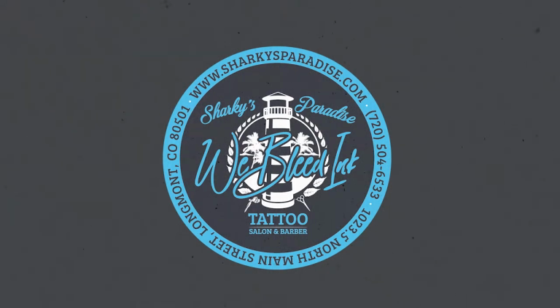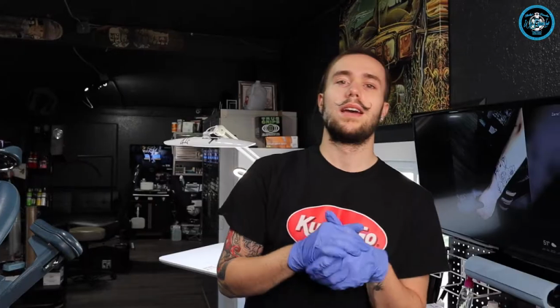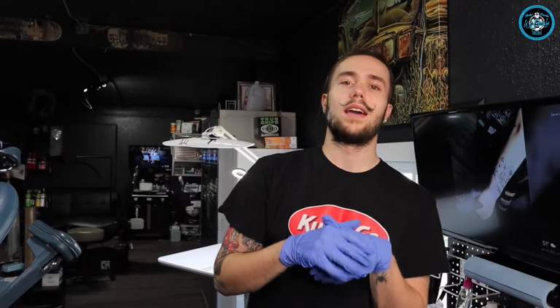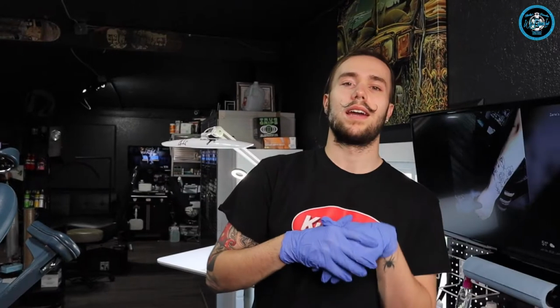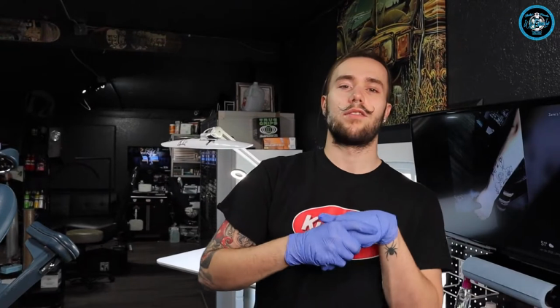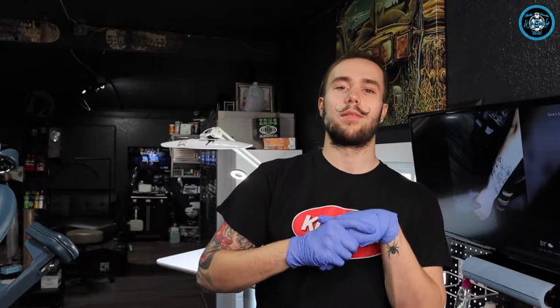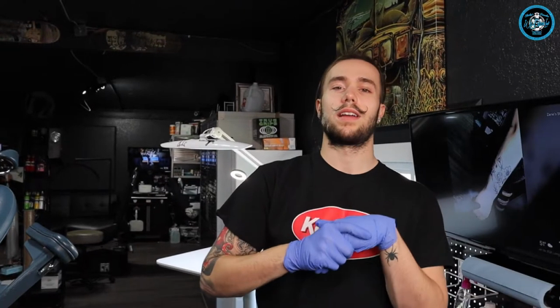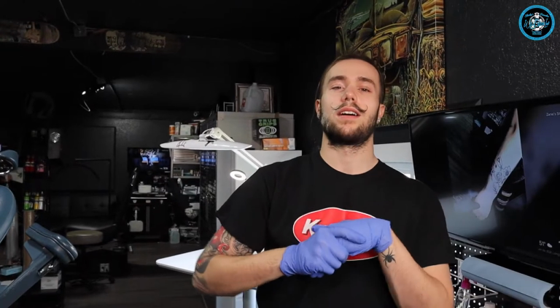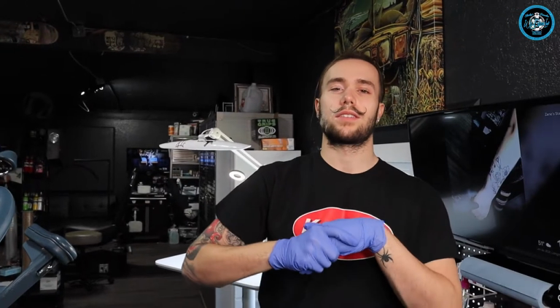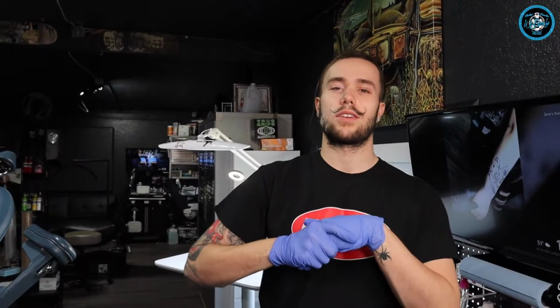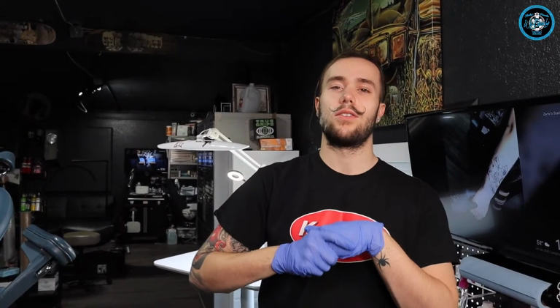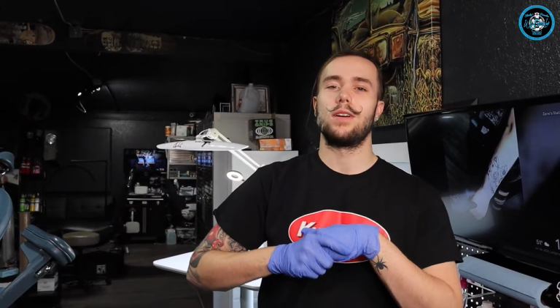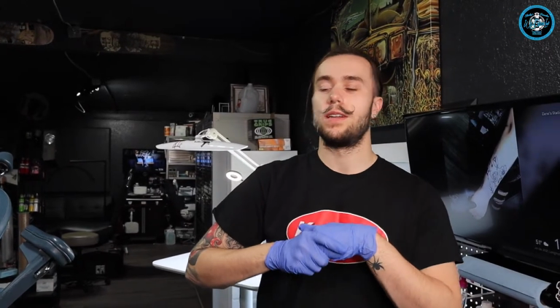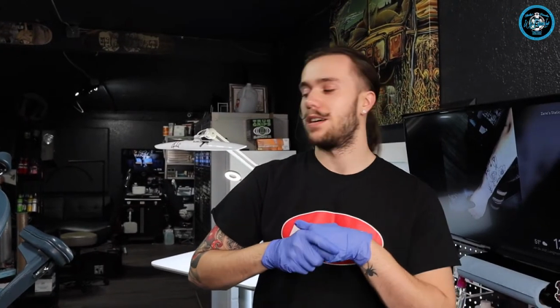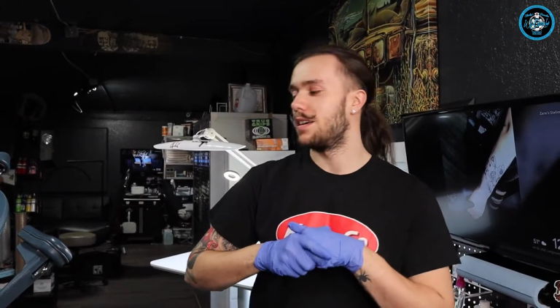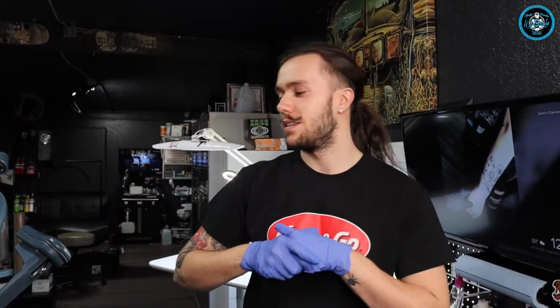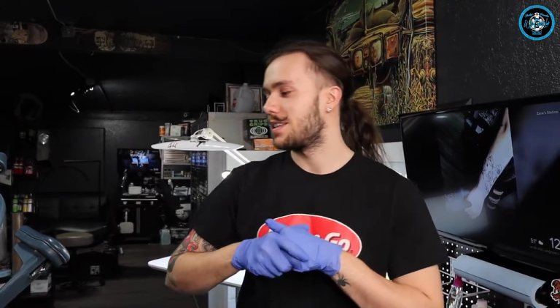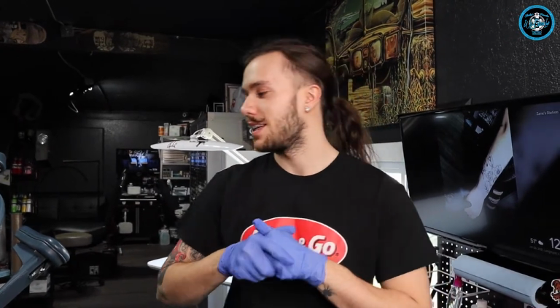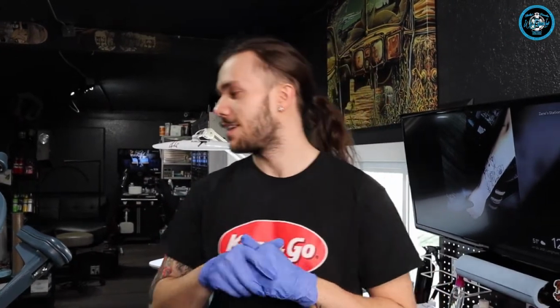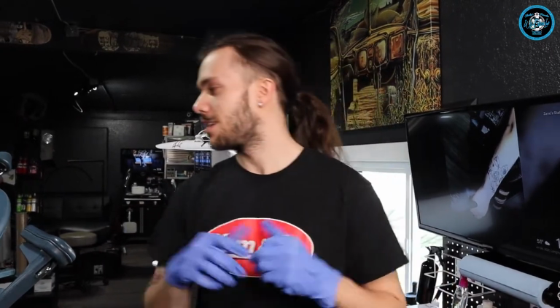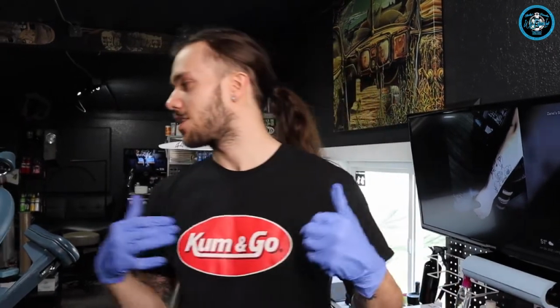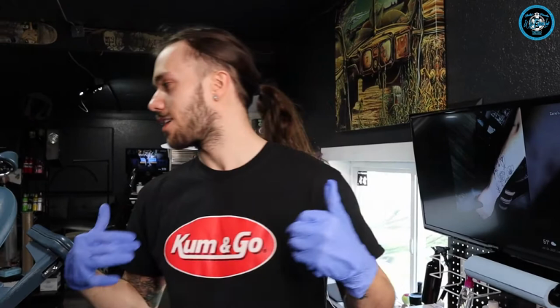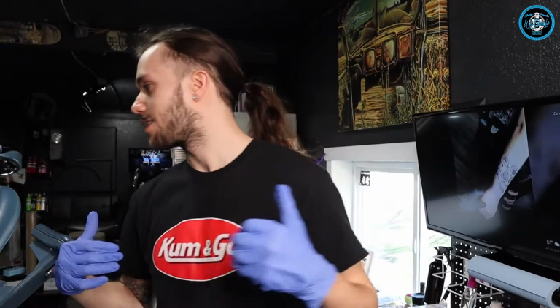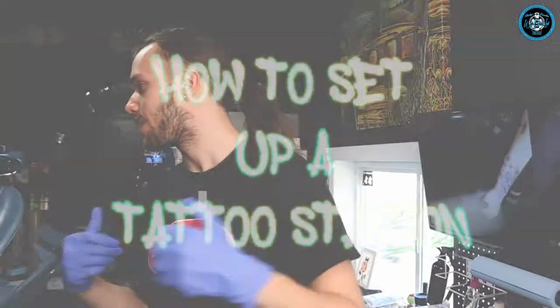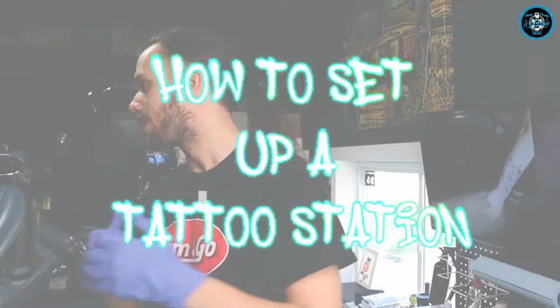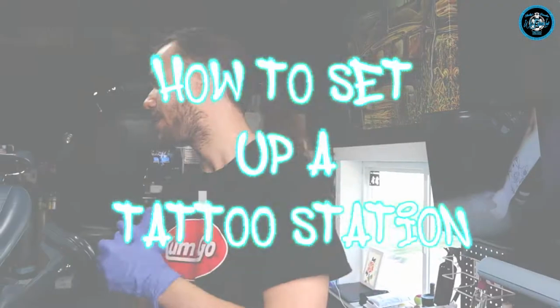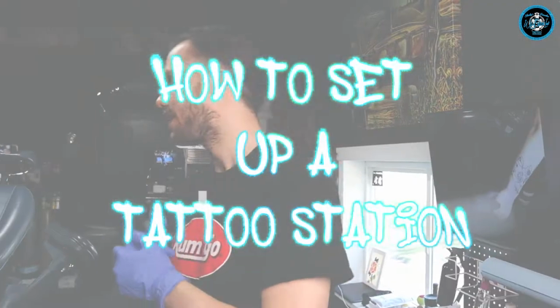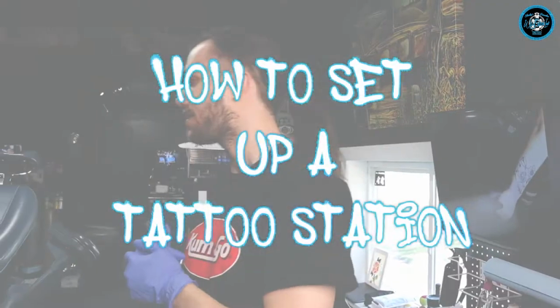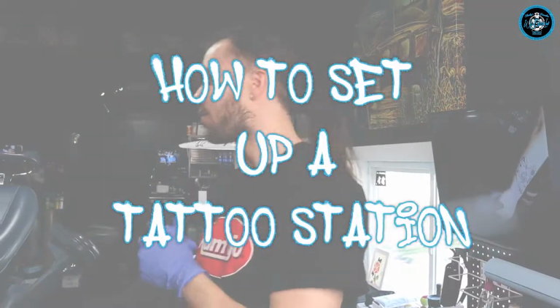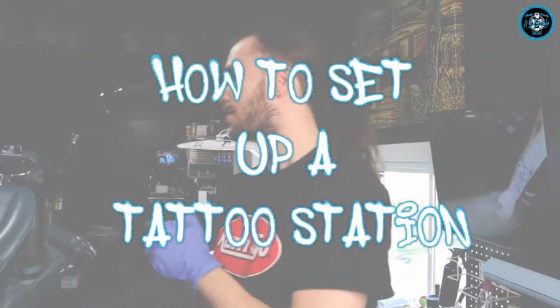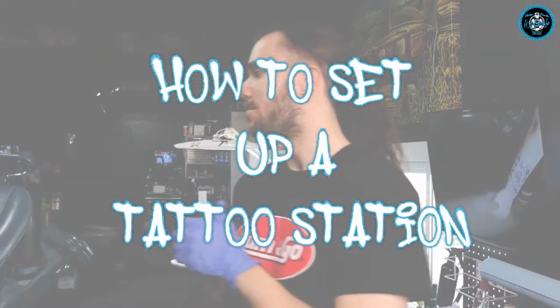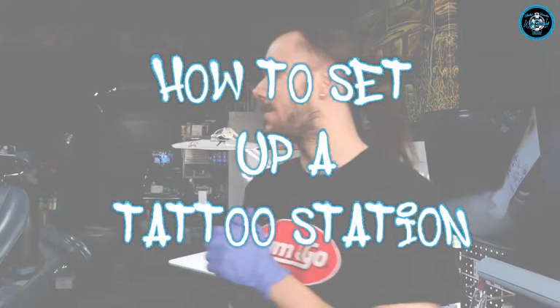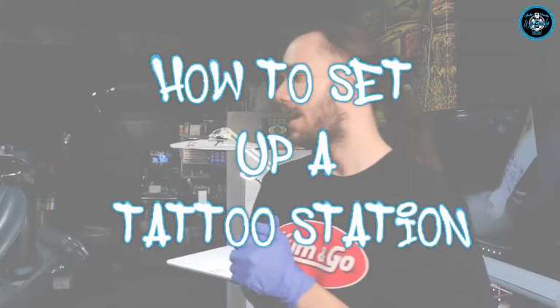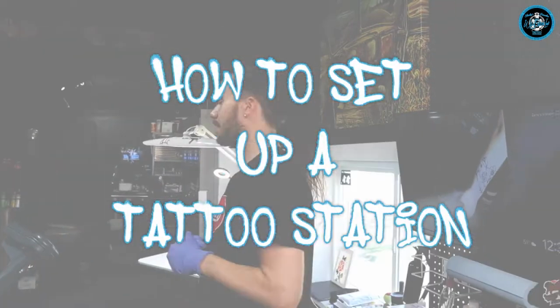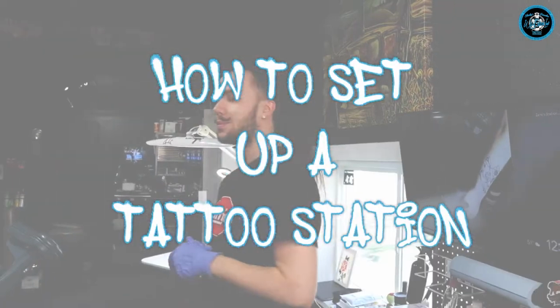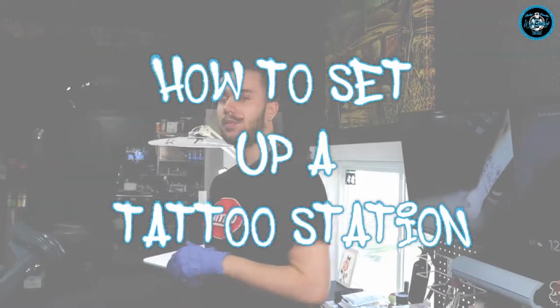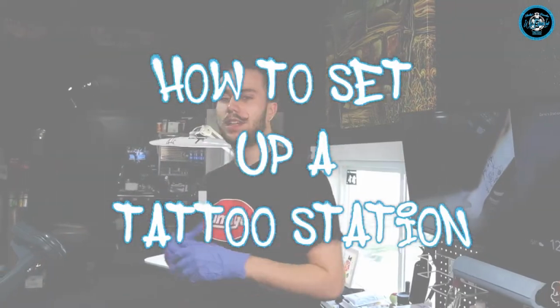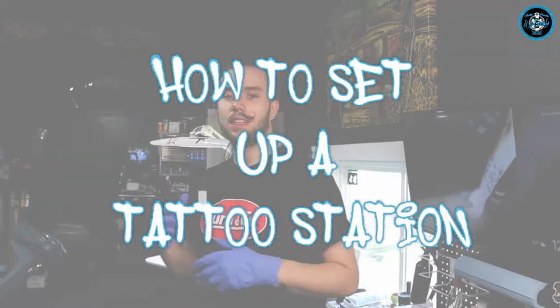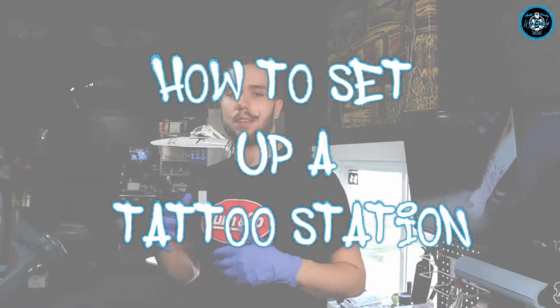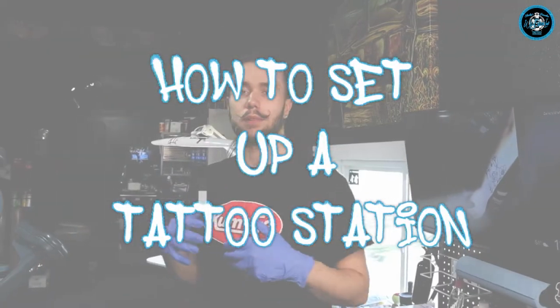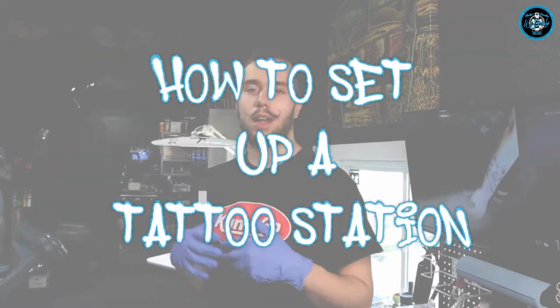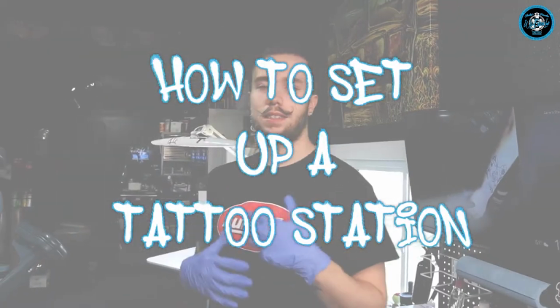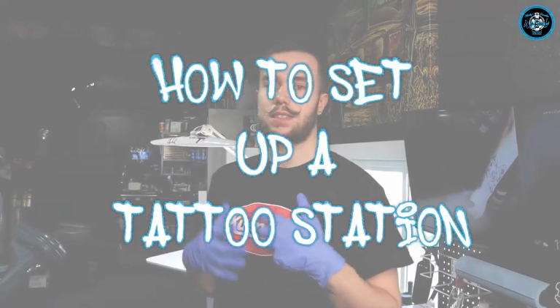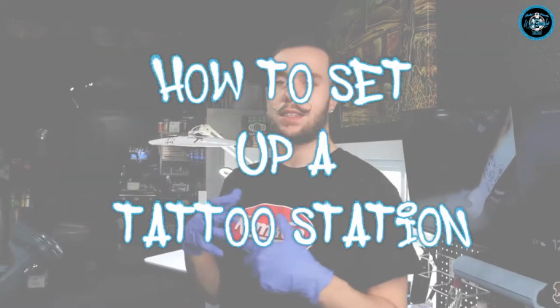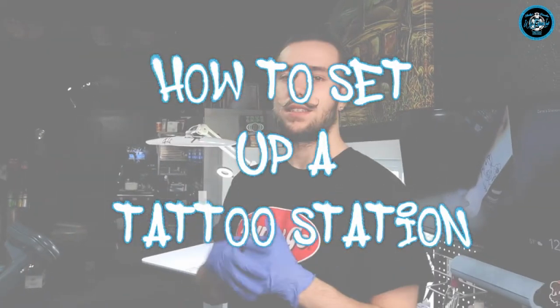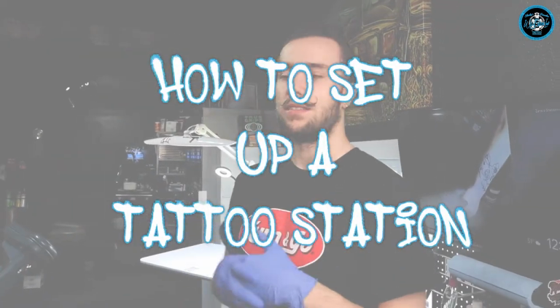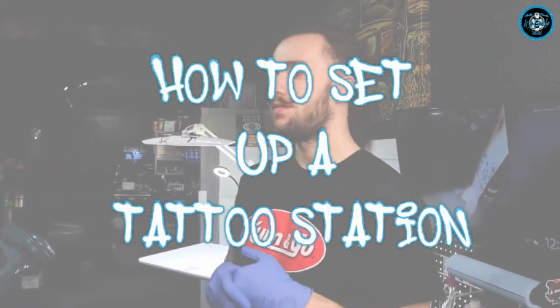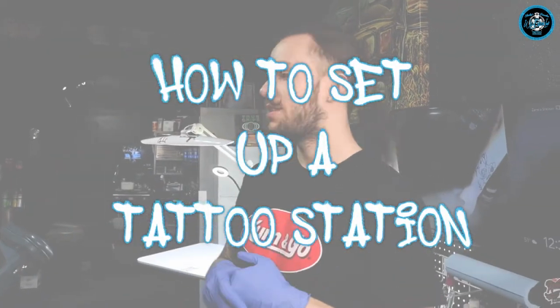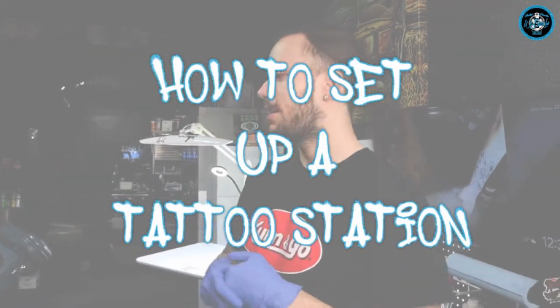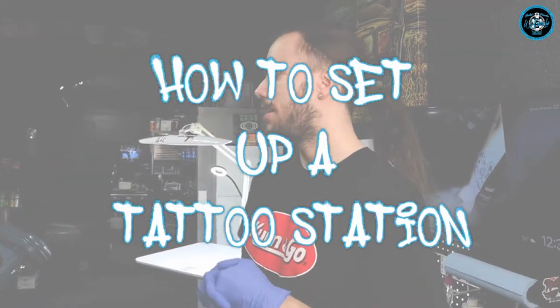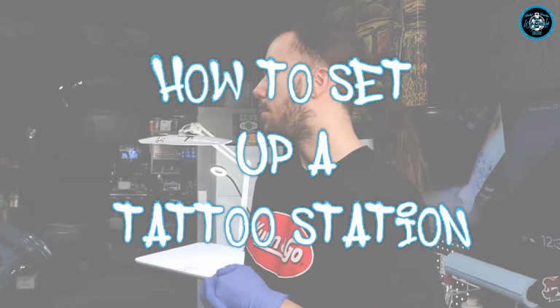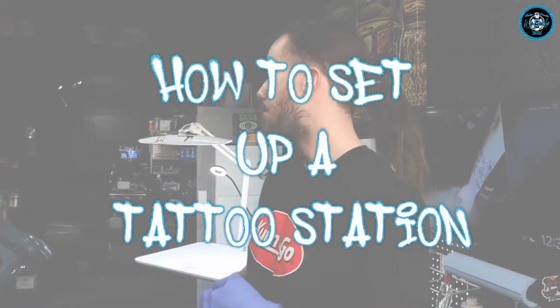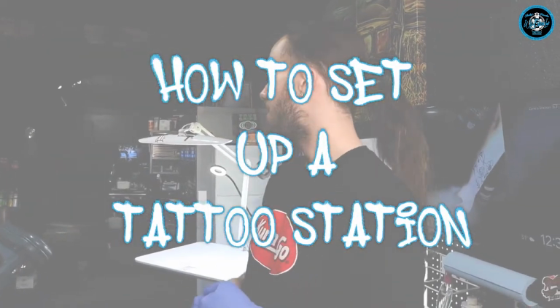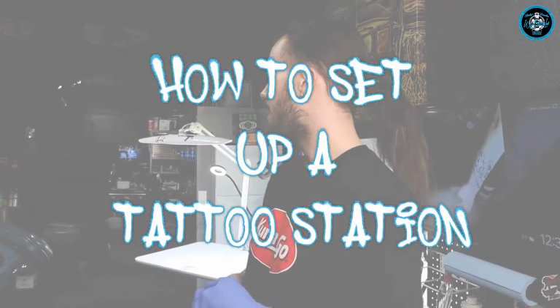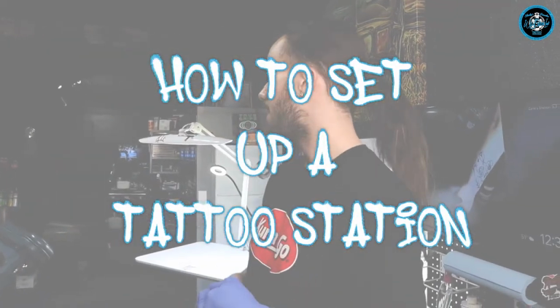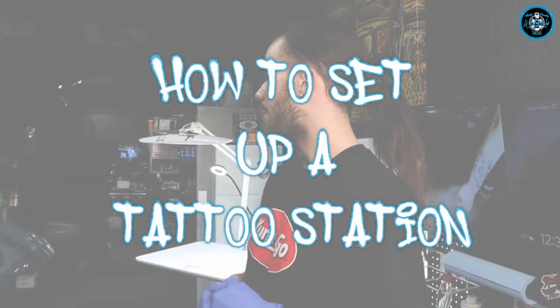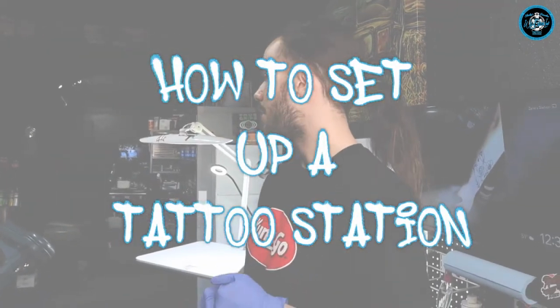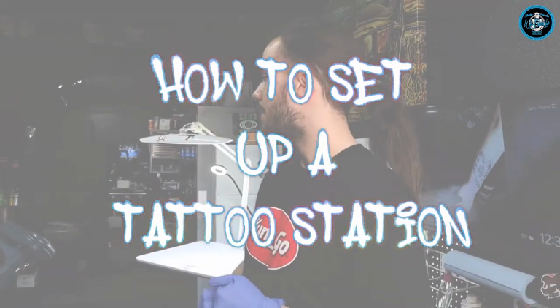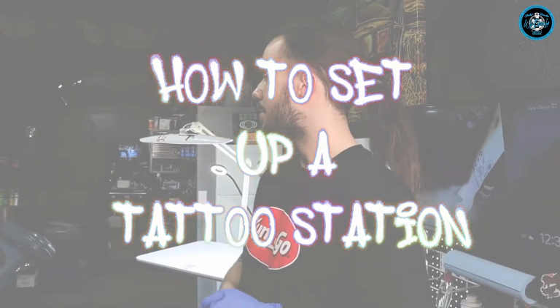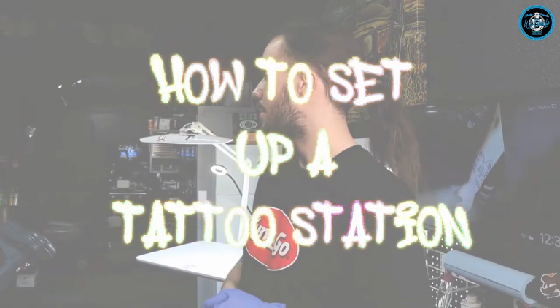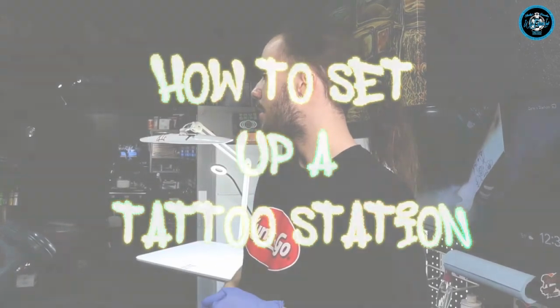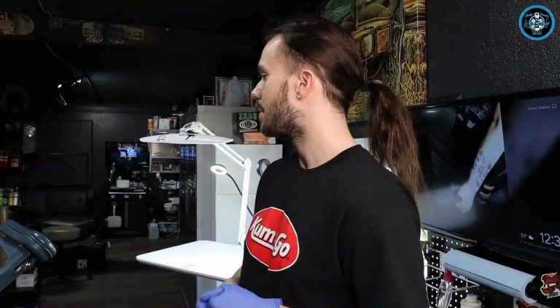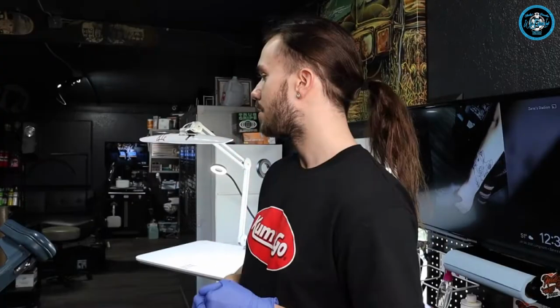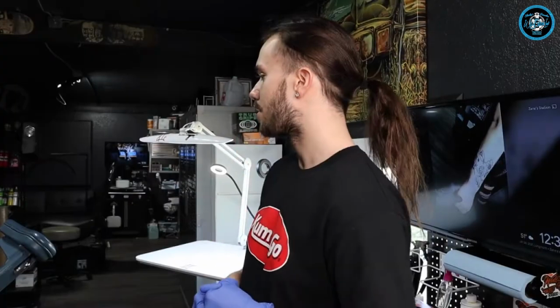Hey everybody, how's it going? Zane here at Sharky's Paradise. We're going to be explaining the process of setting up and breaking down here at Sharky's.